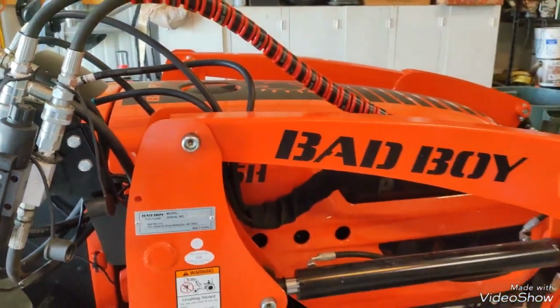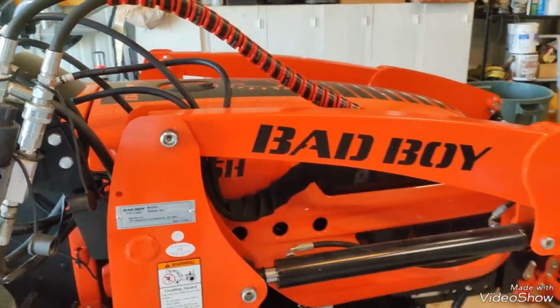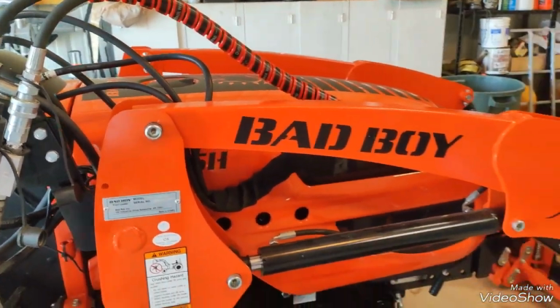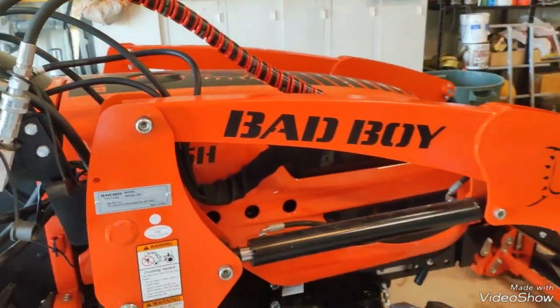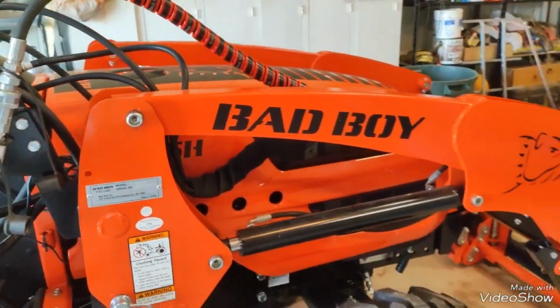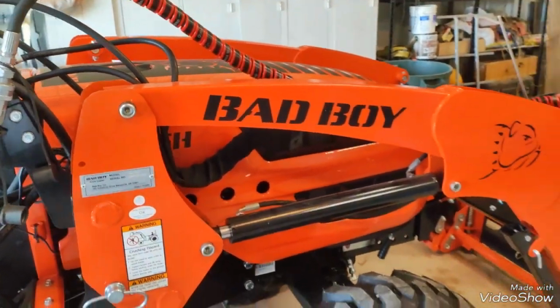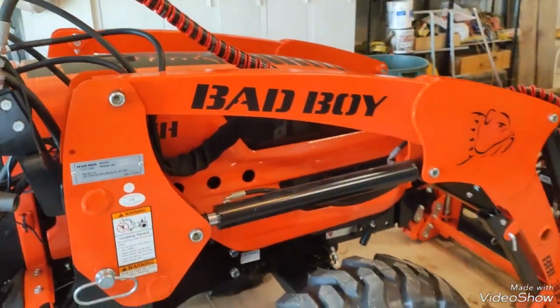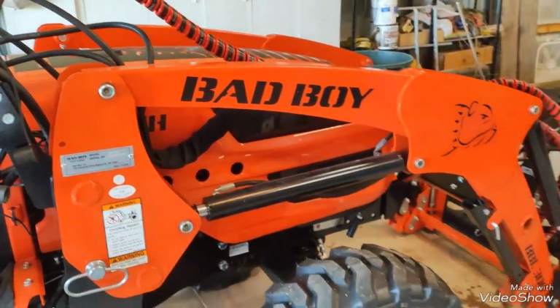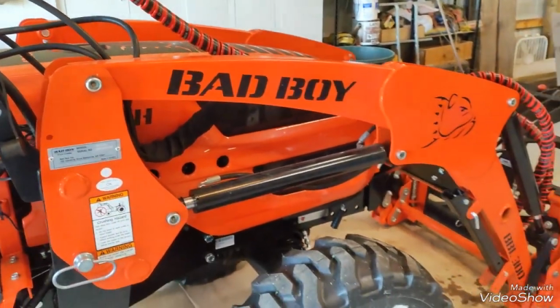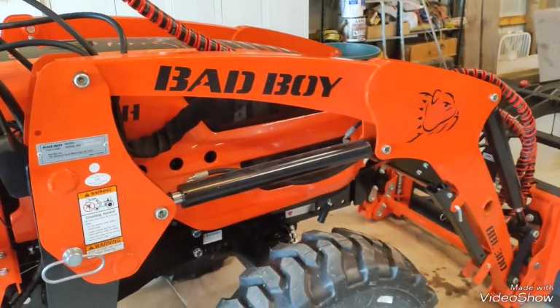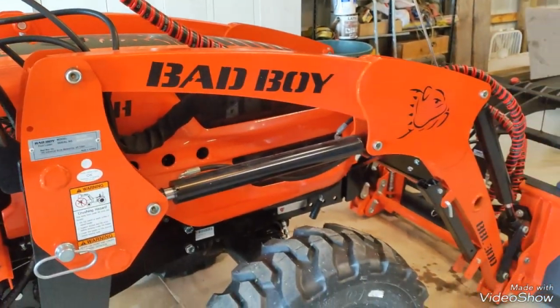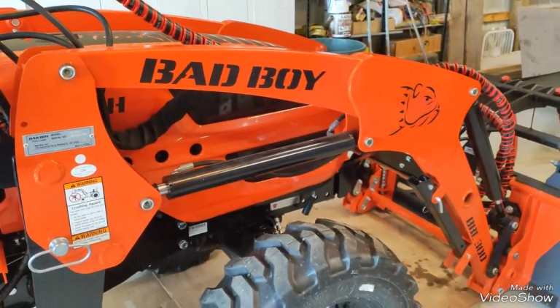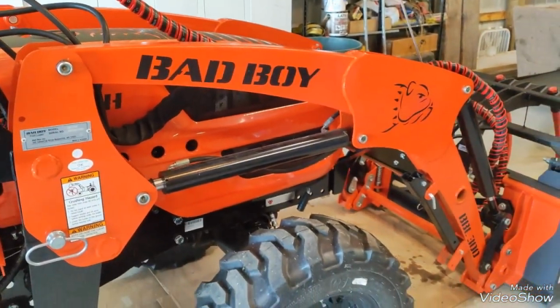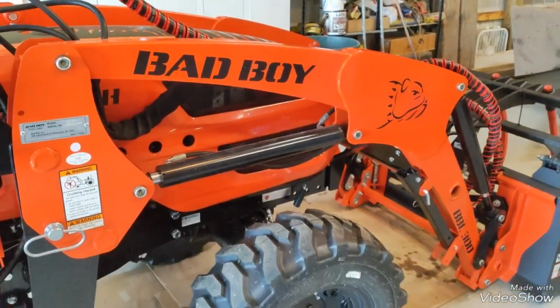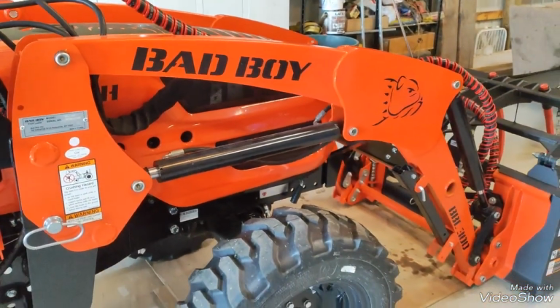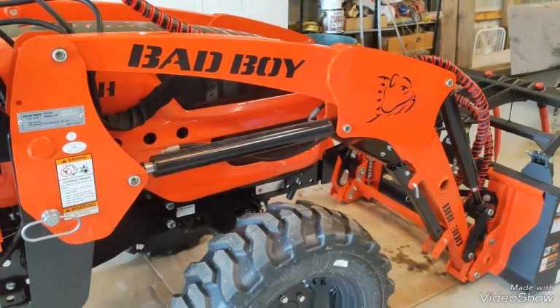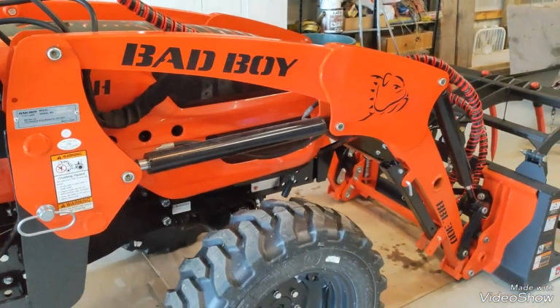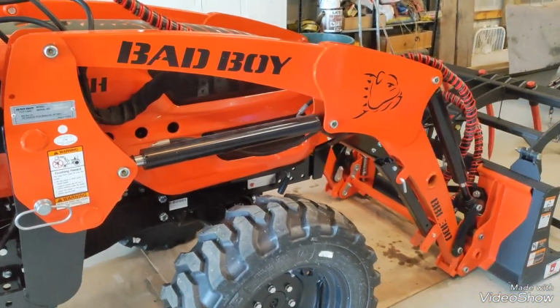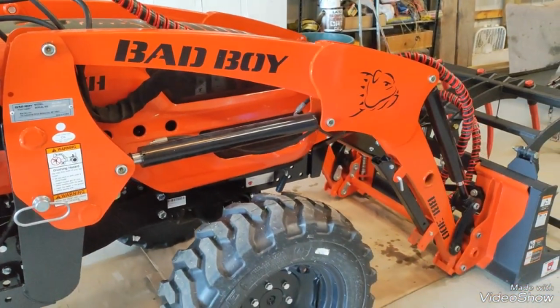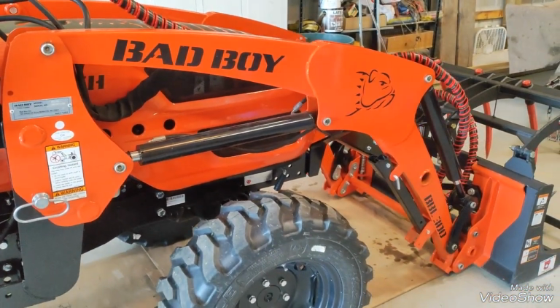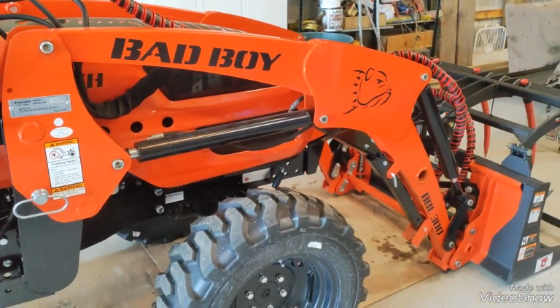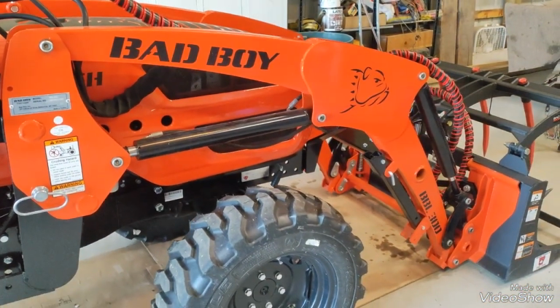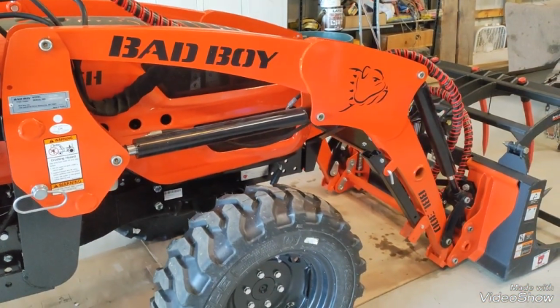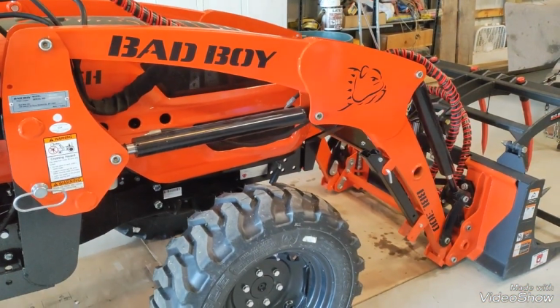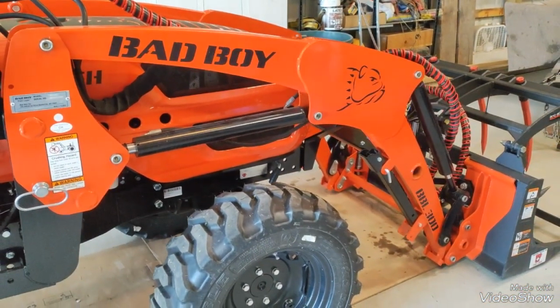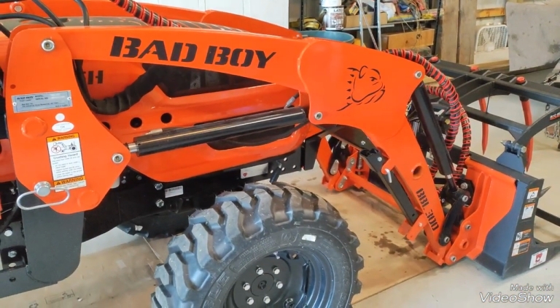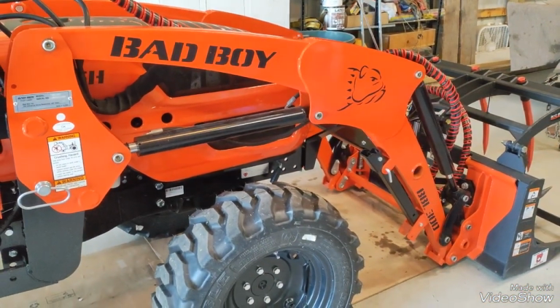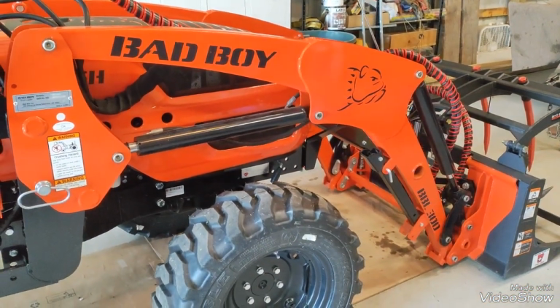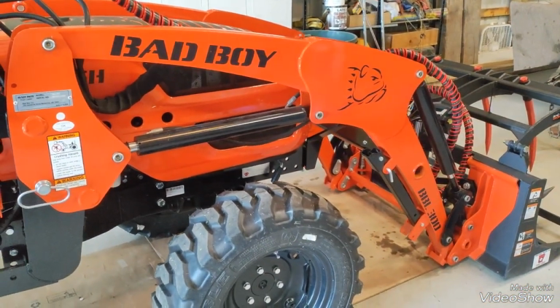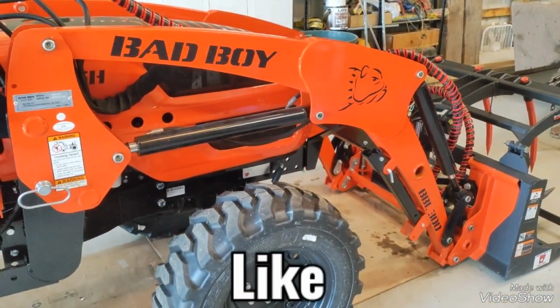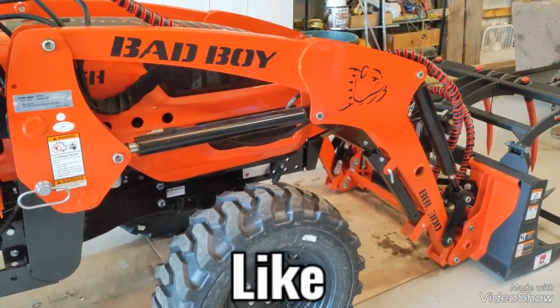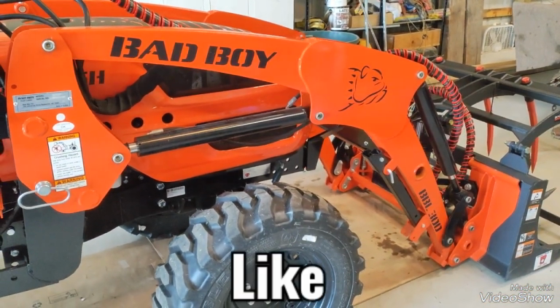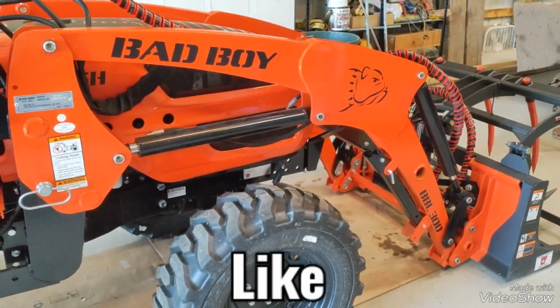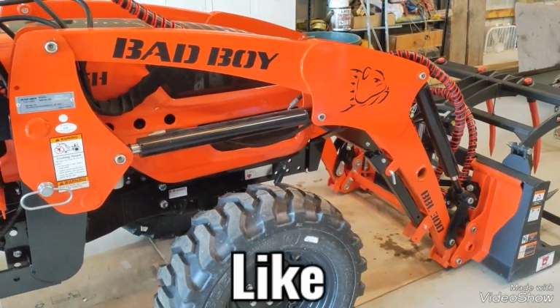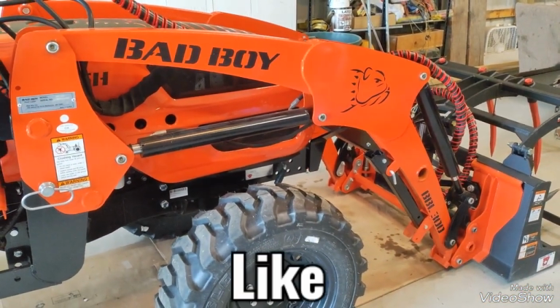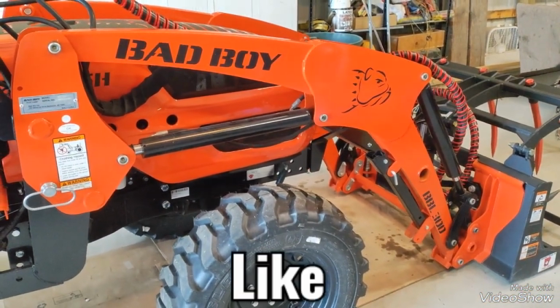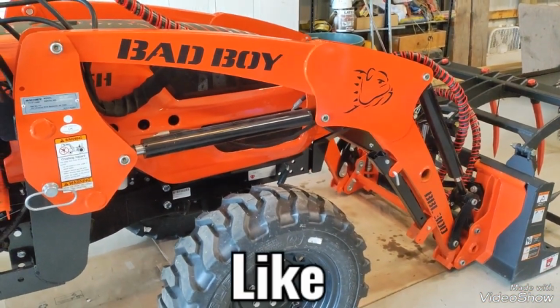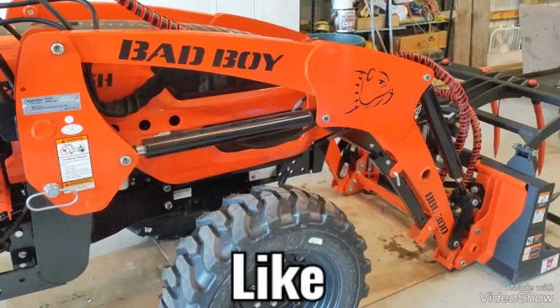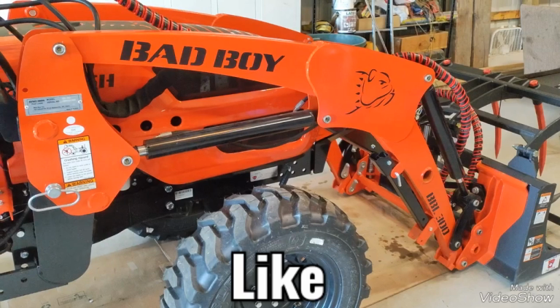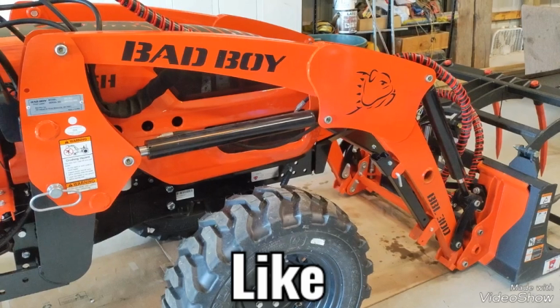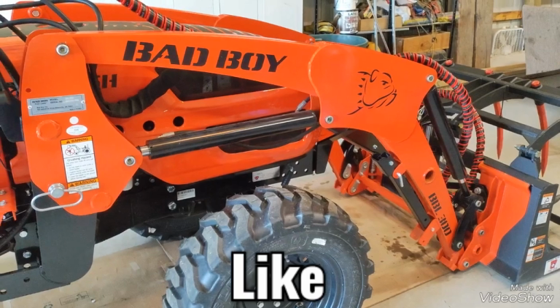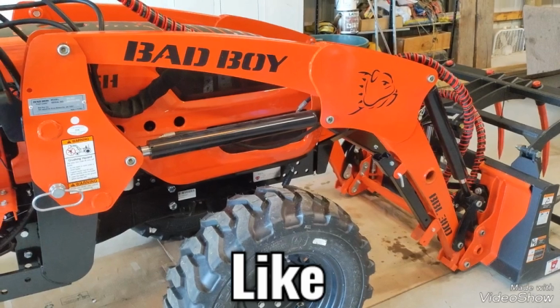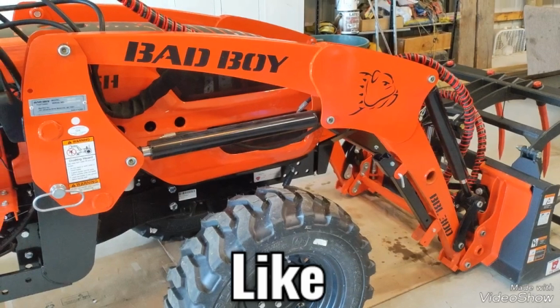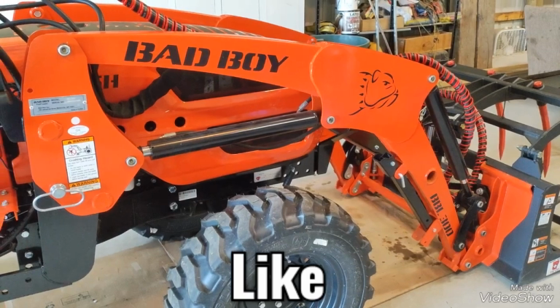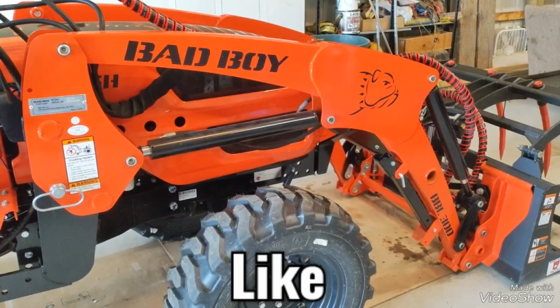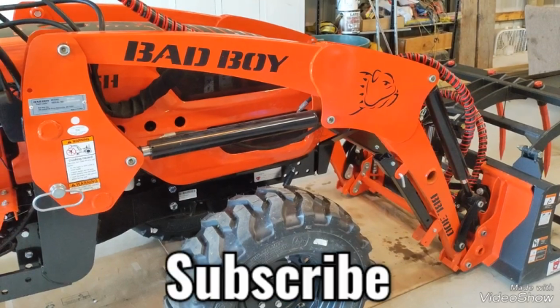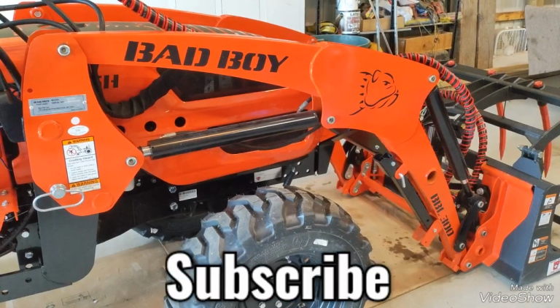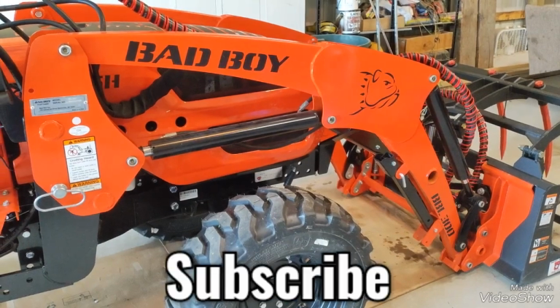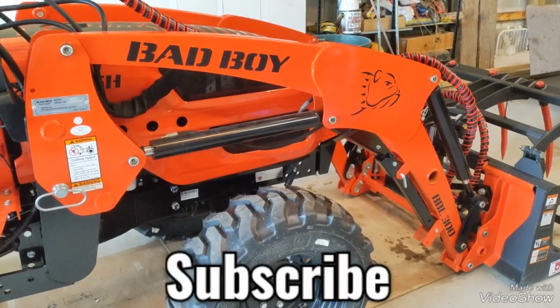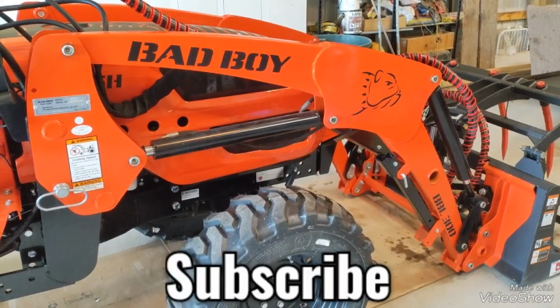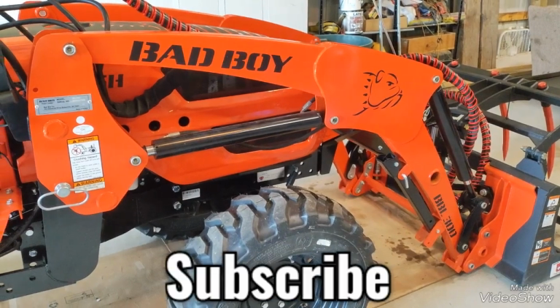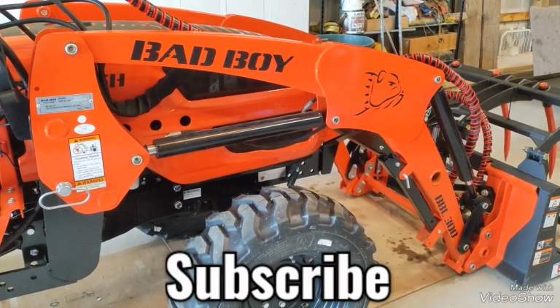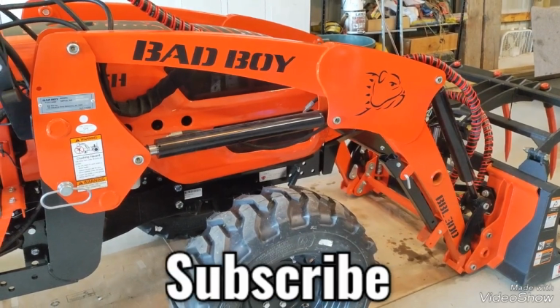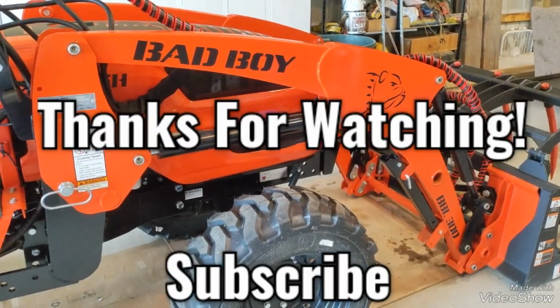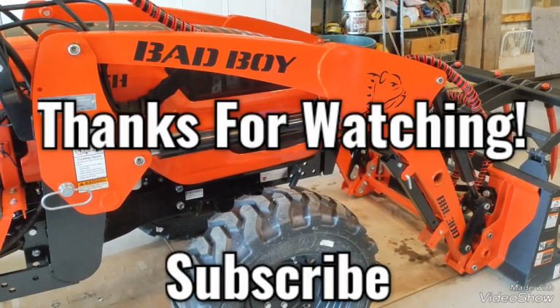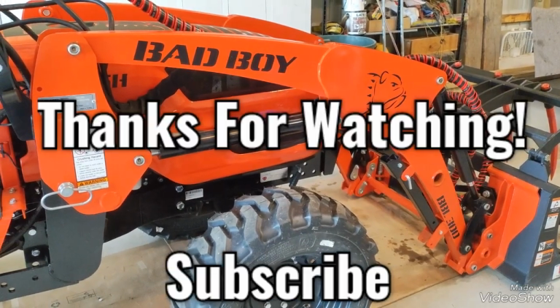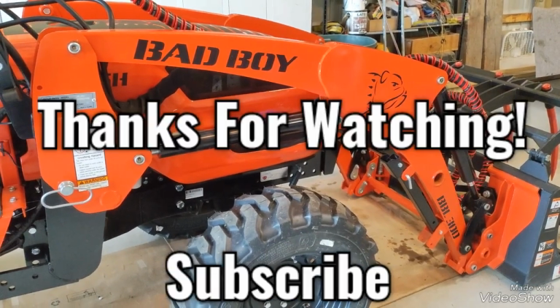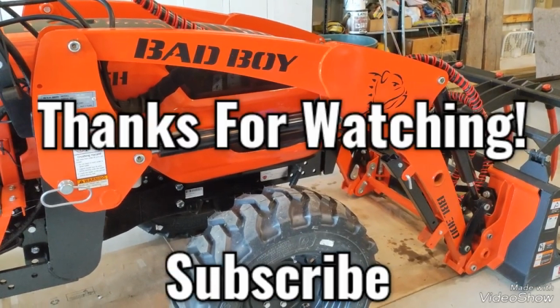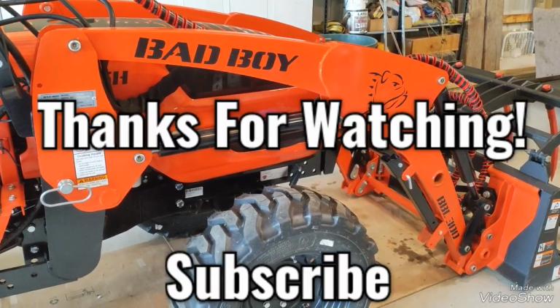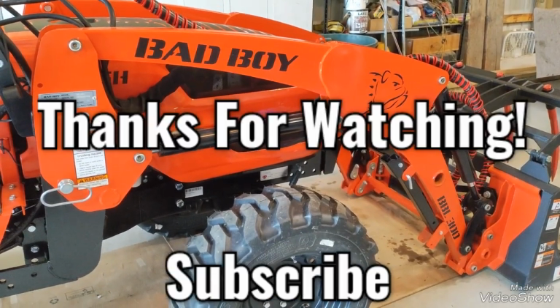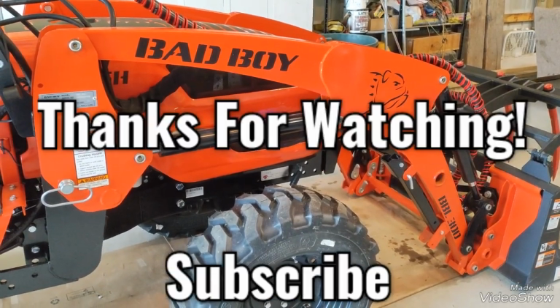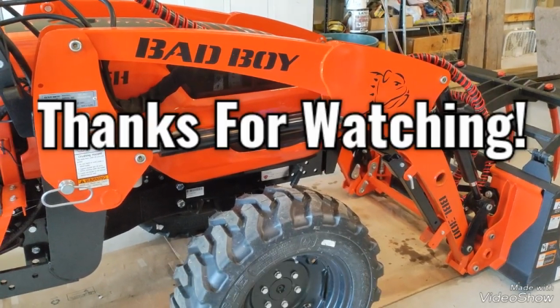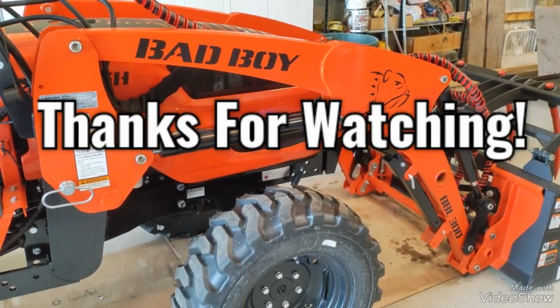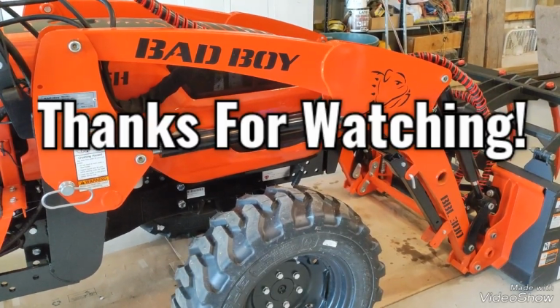Okay, well there you go. Give me a like, subscribe, and thanks for watching.